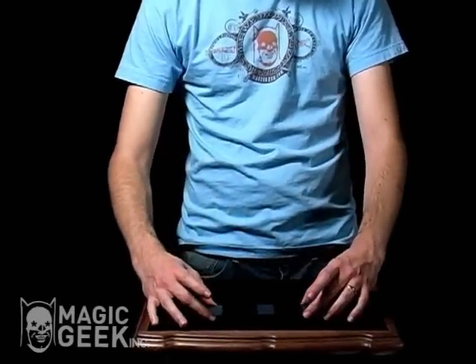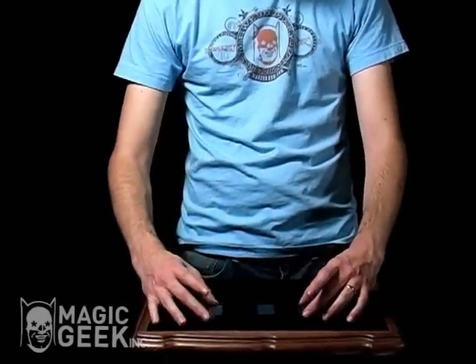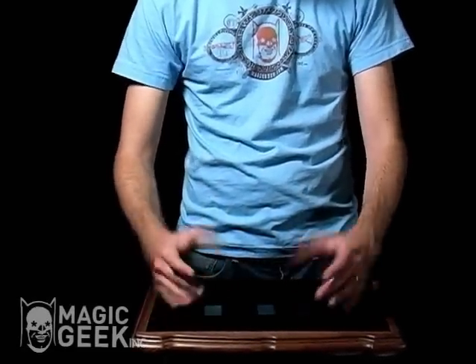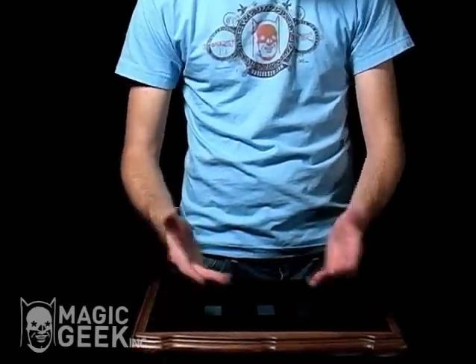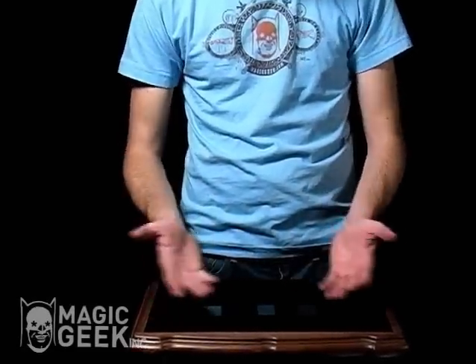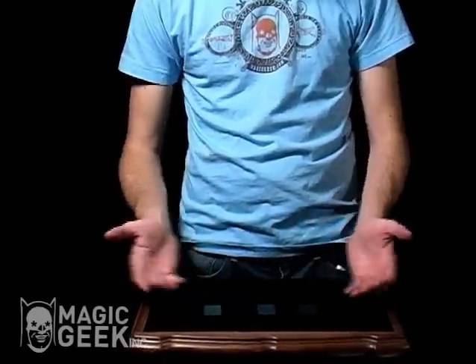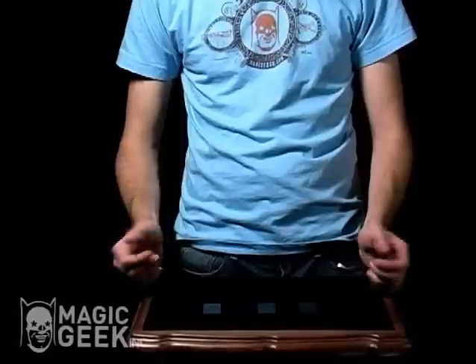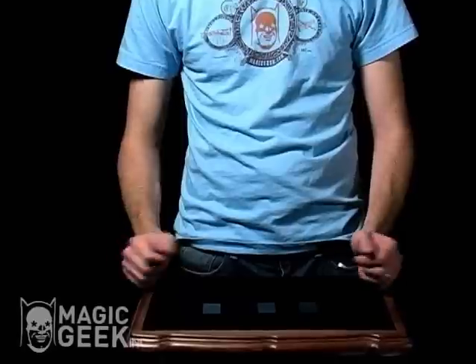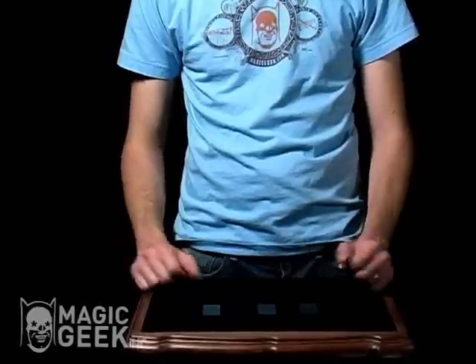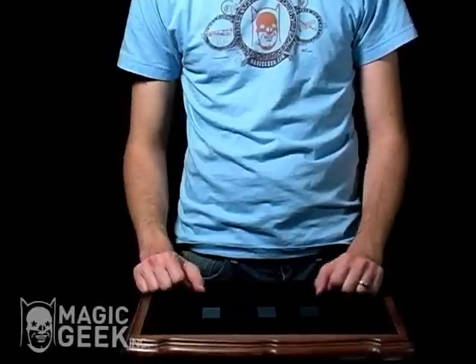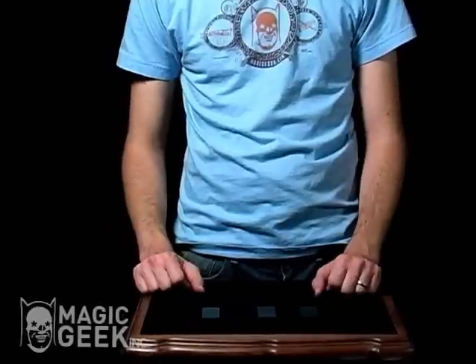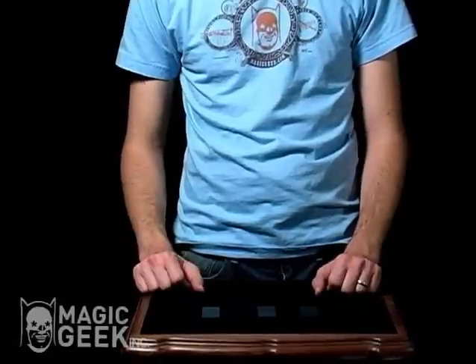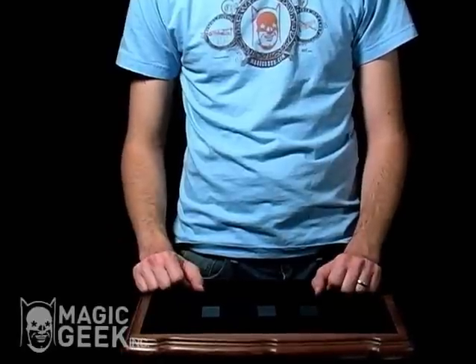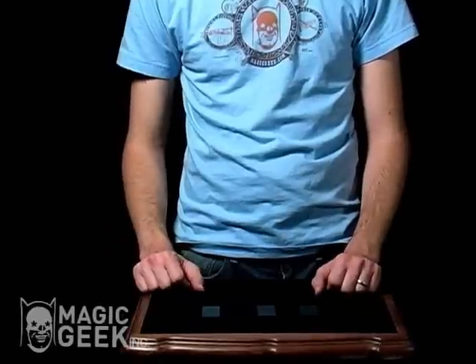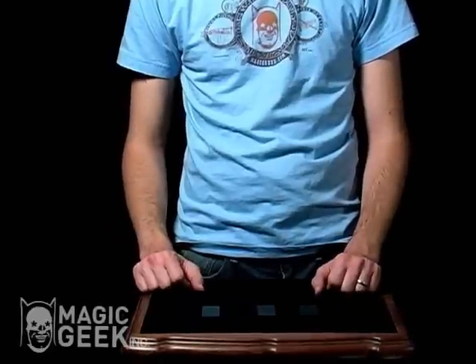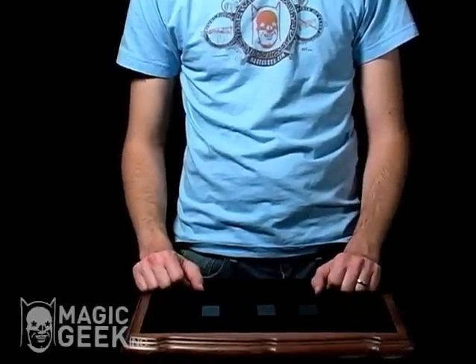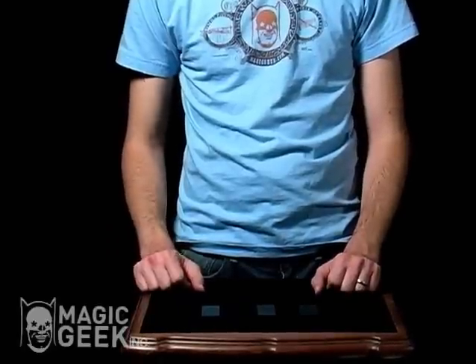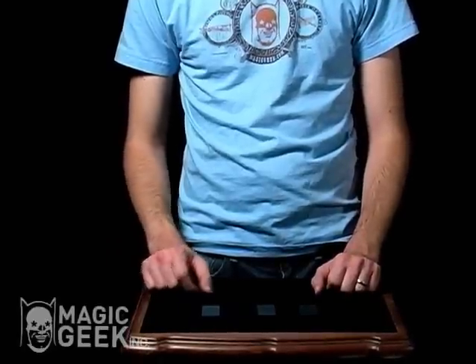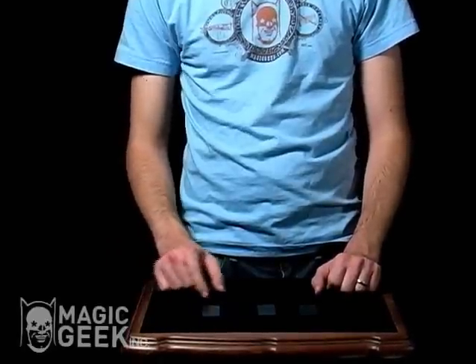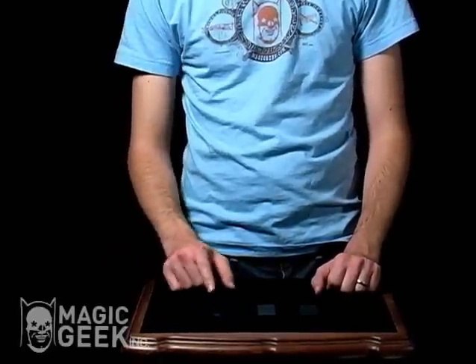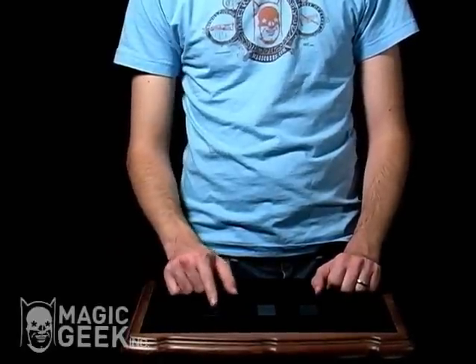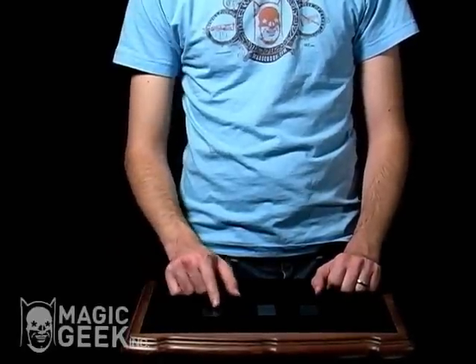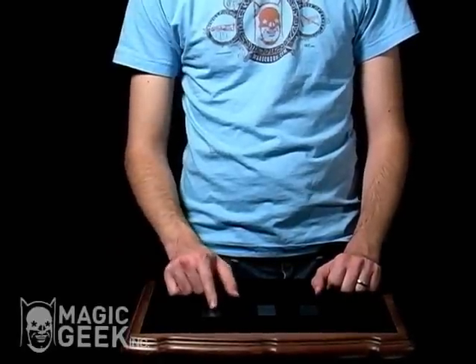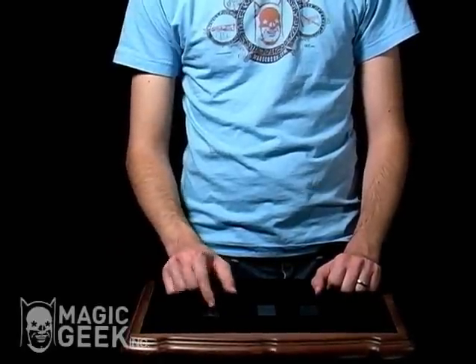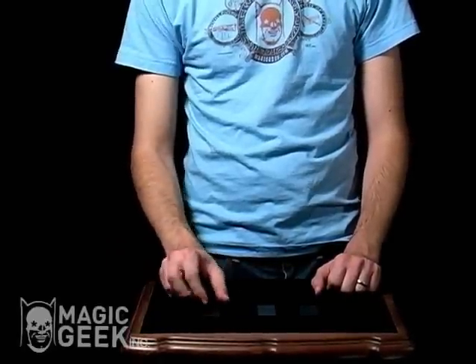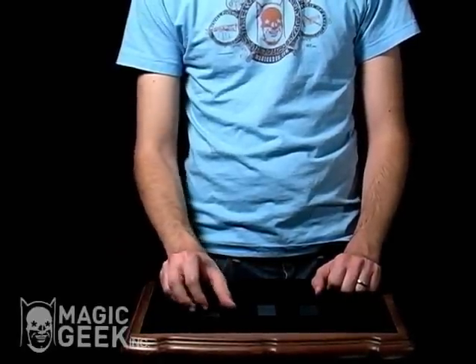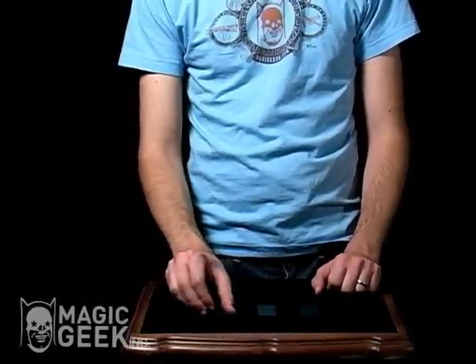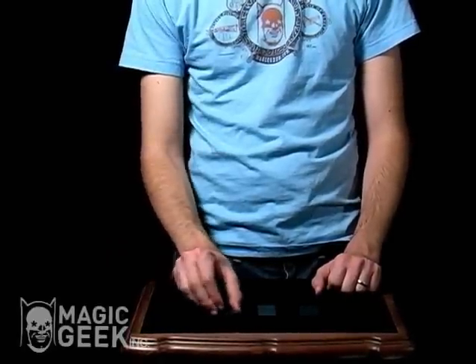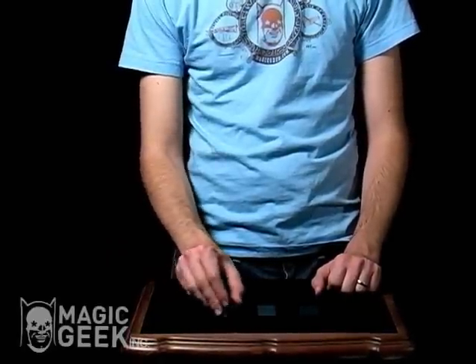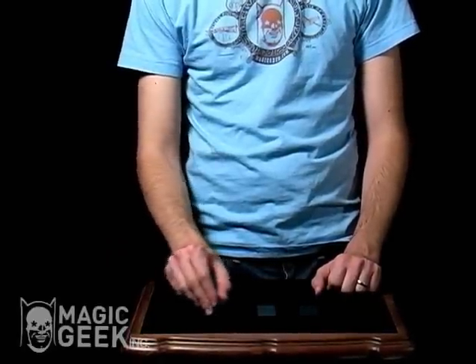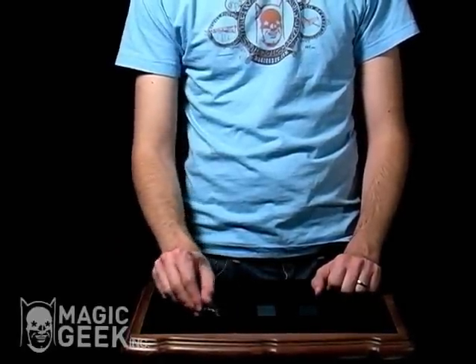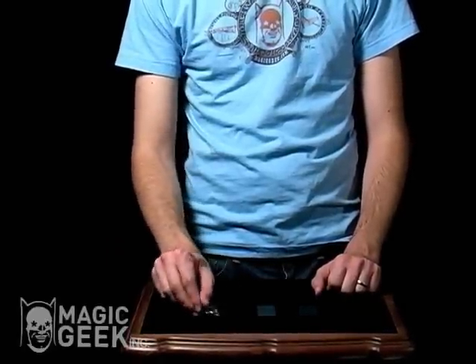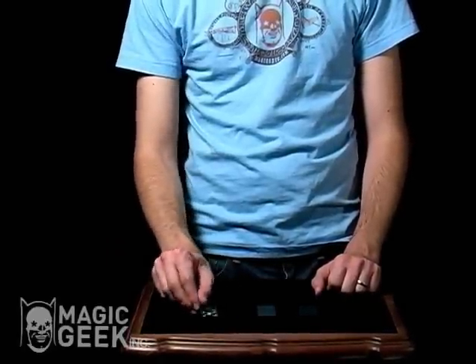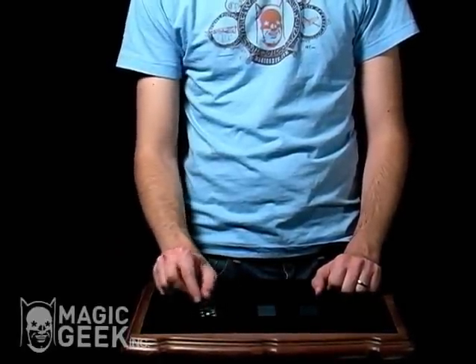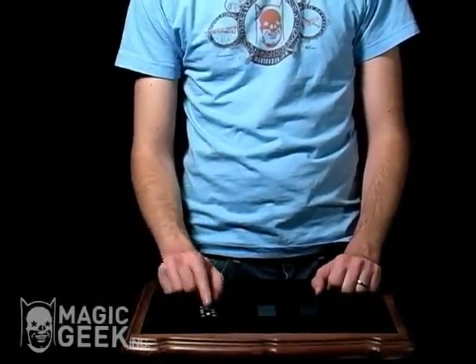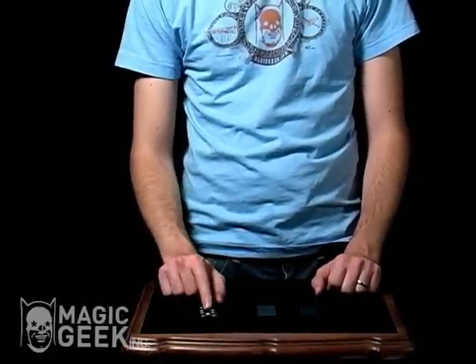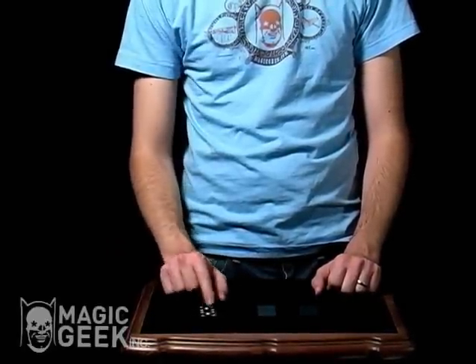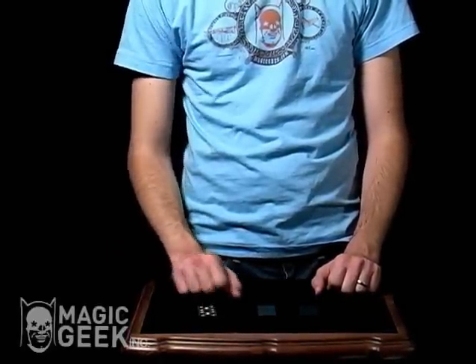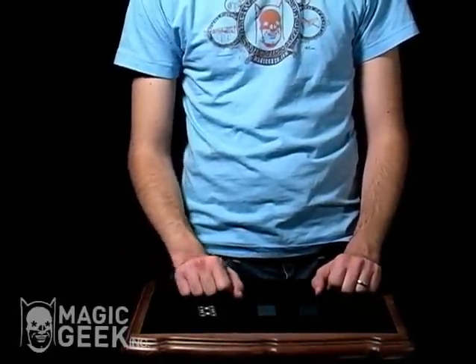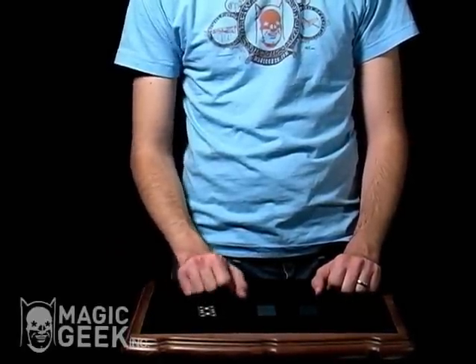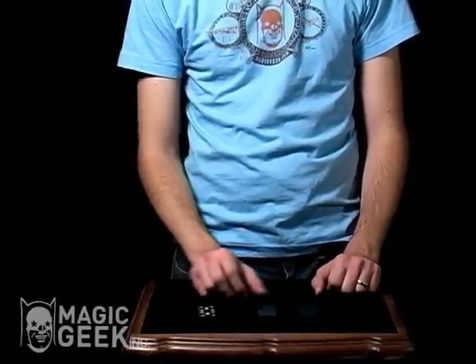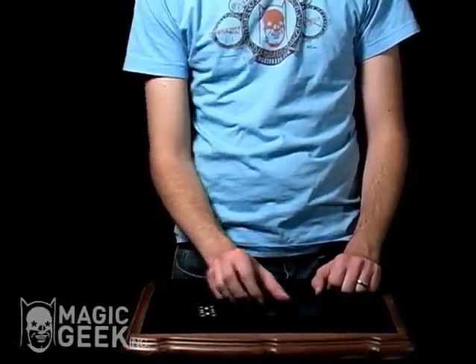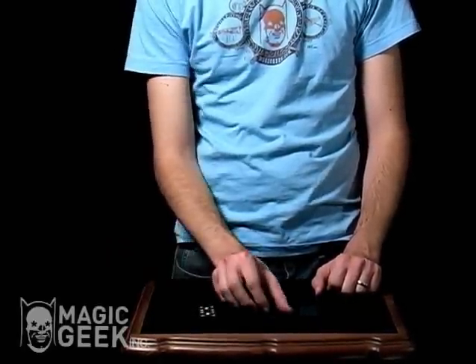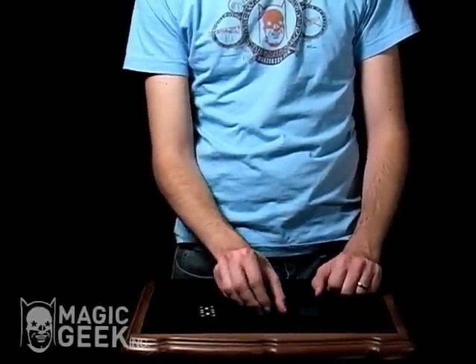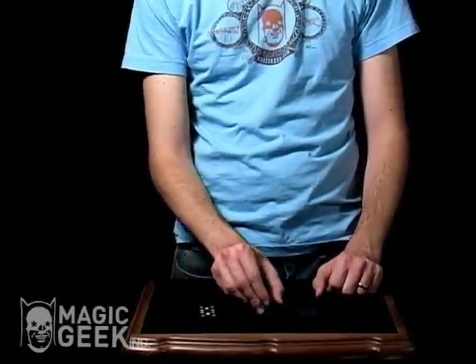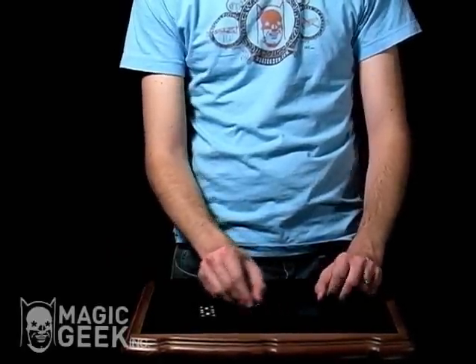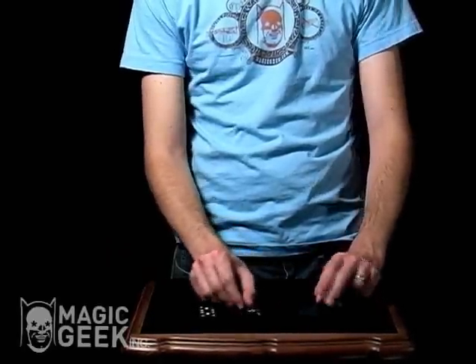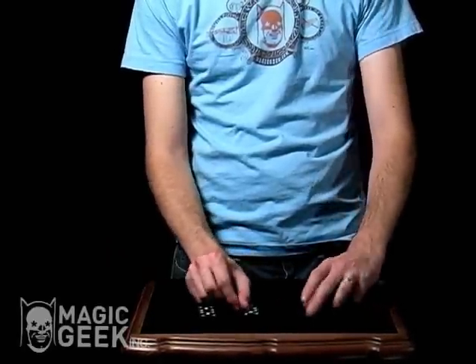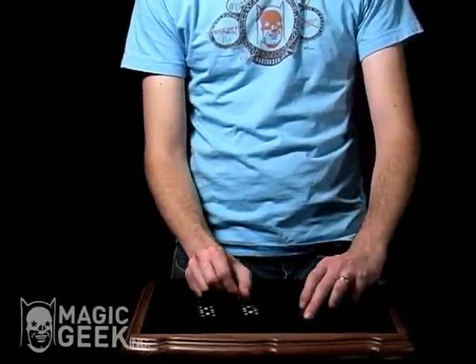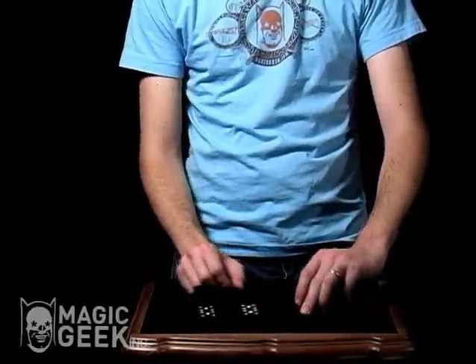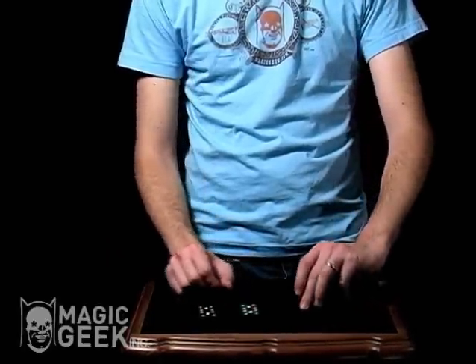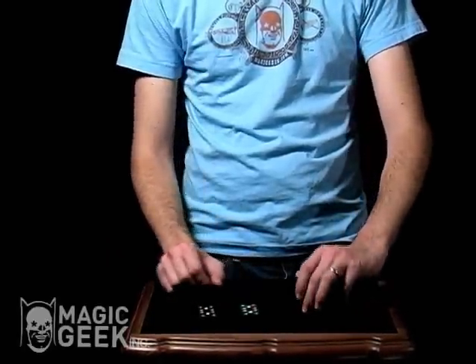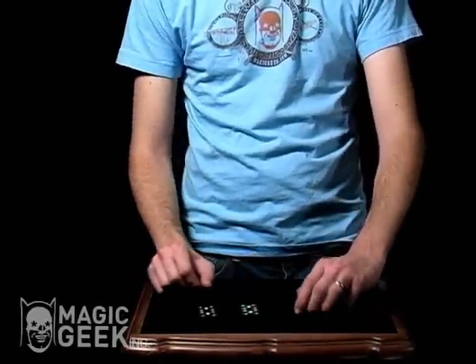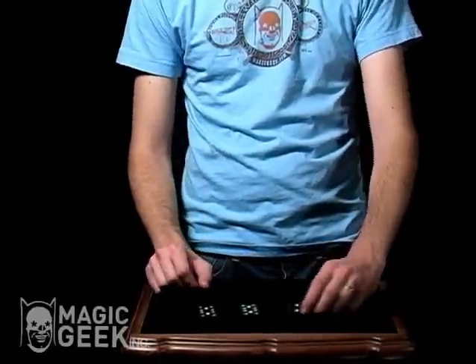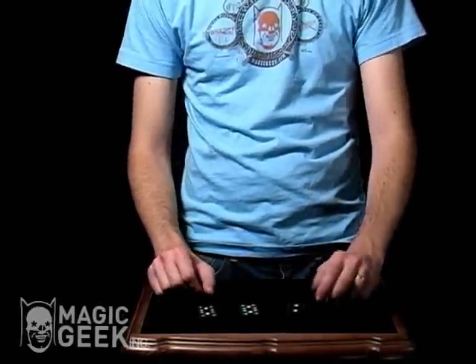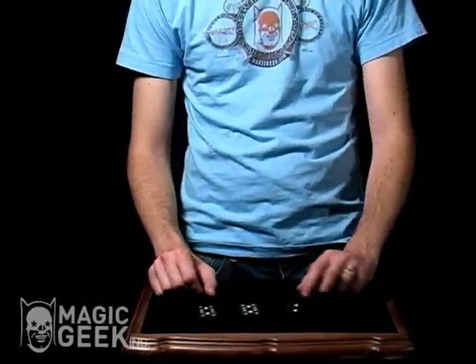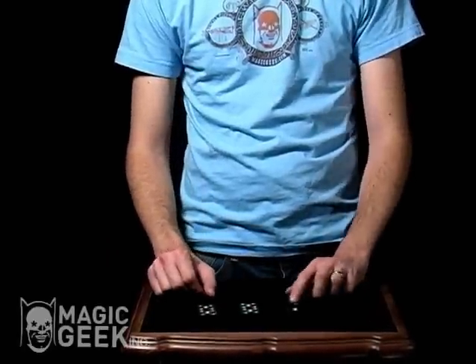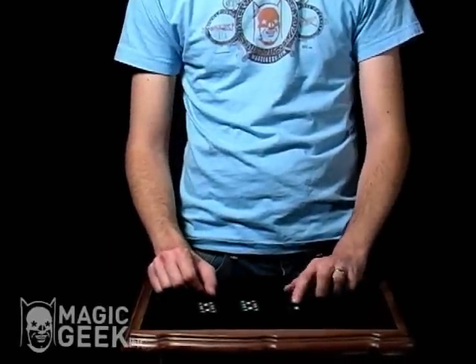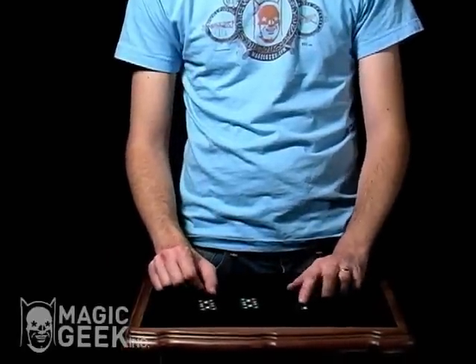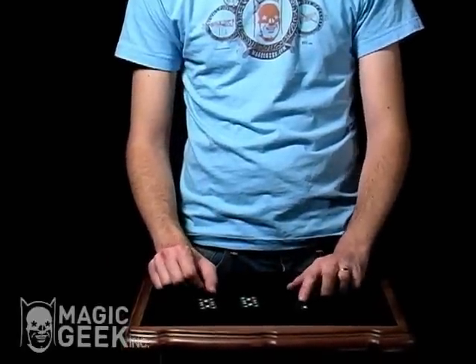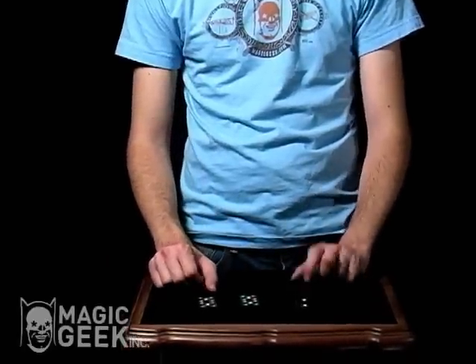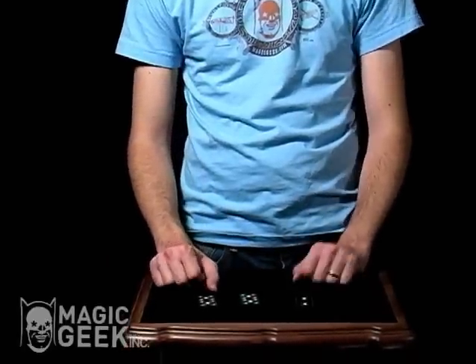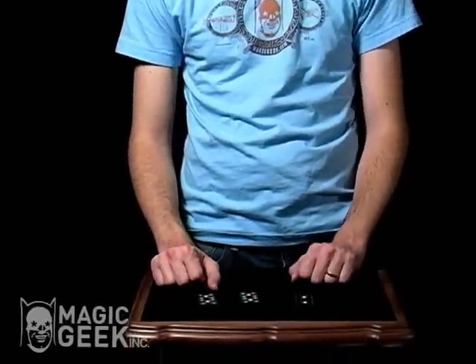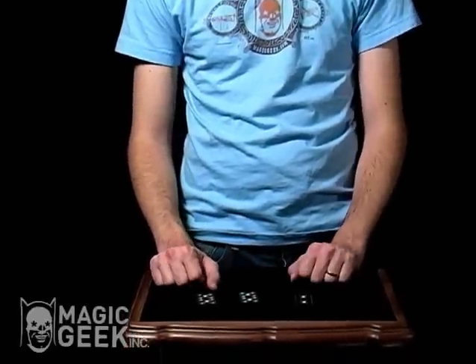Where do you think it is? If you're pointing right here, you're actually incorrect. It's not over here either. It's right here — there's the double one.